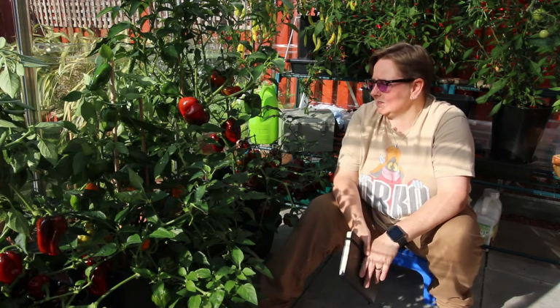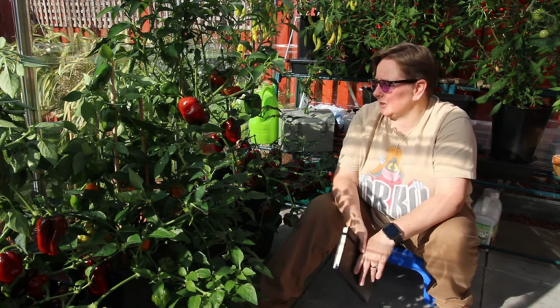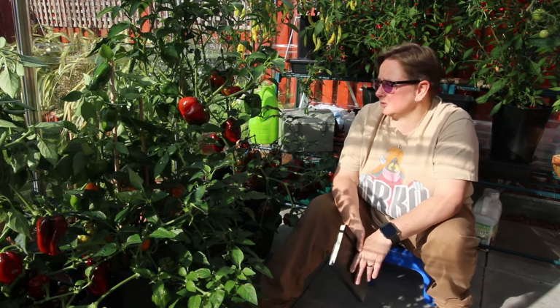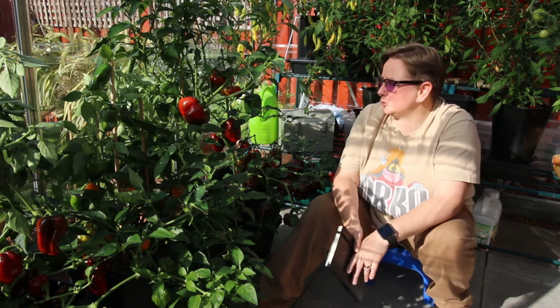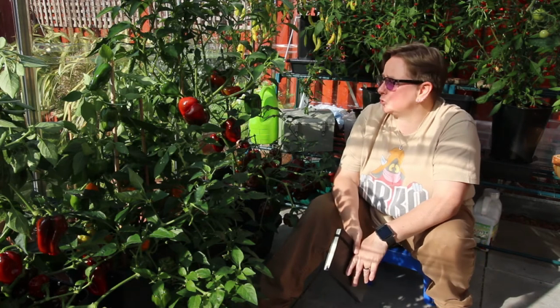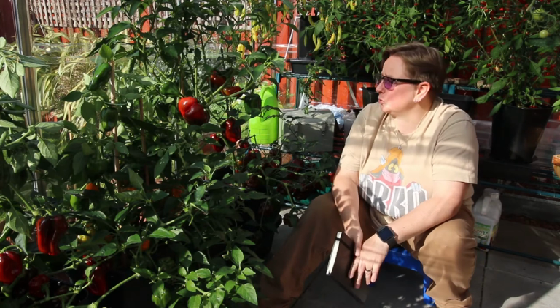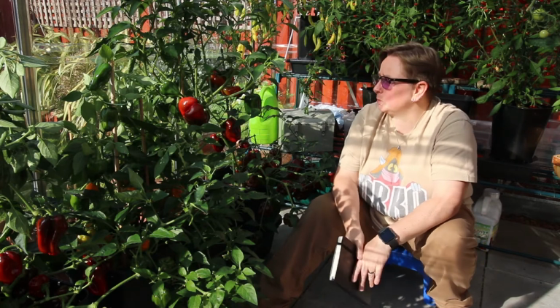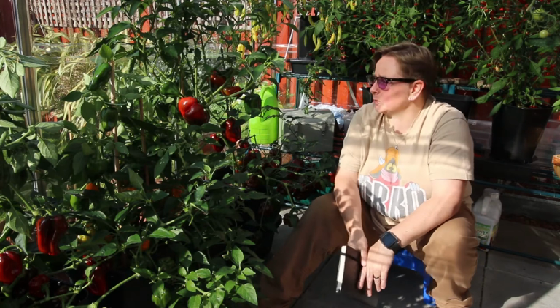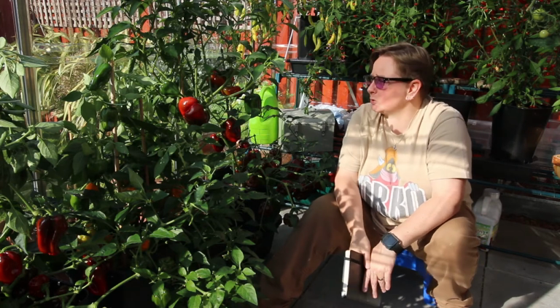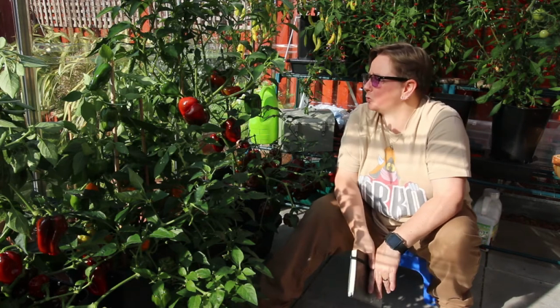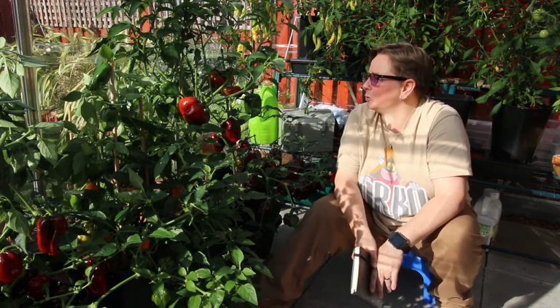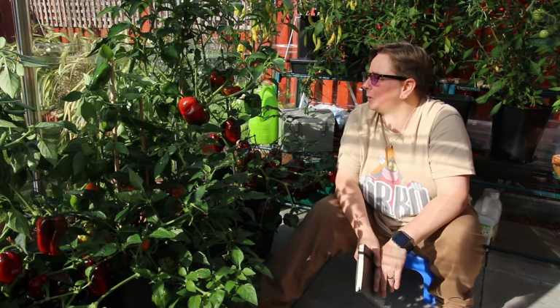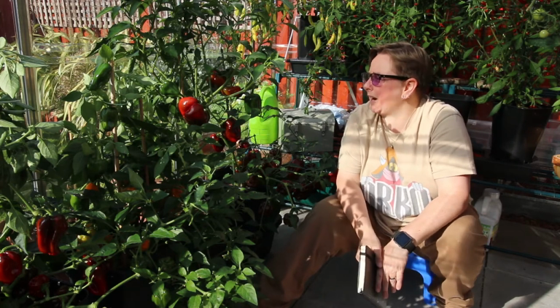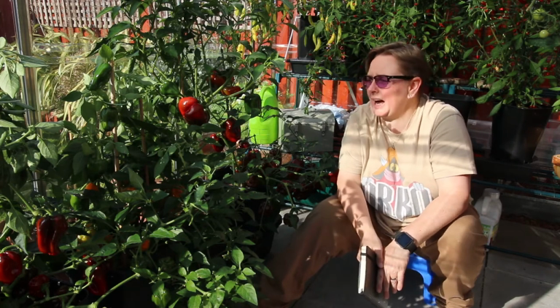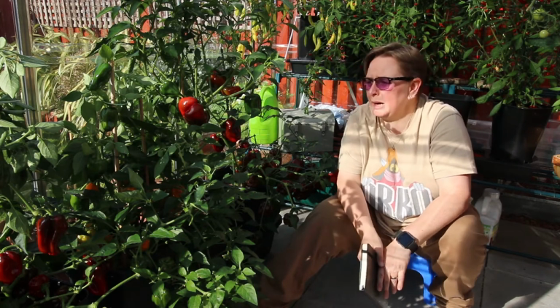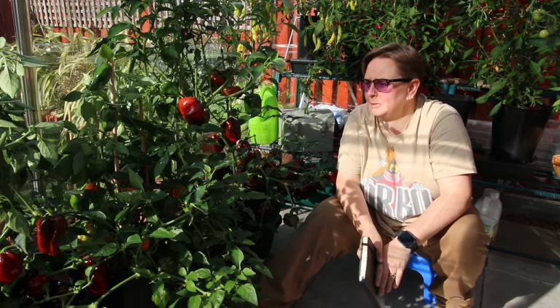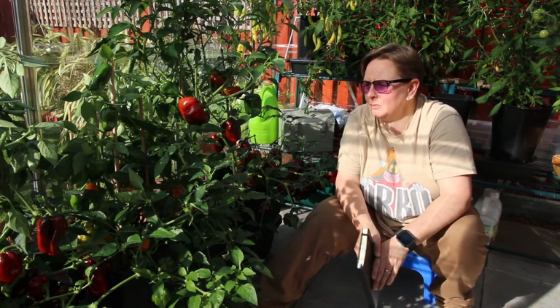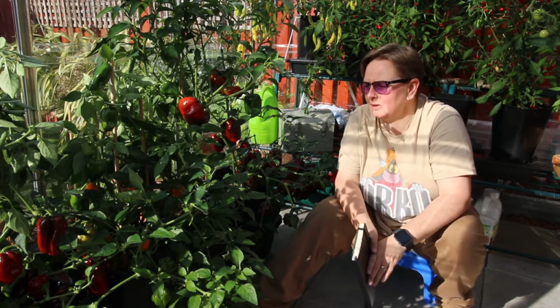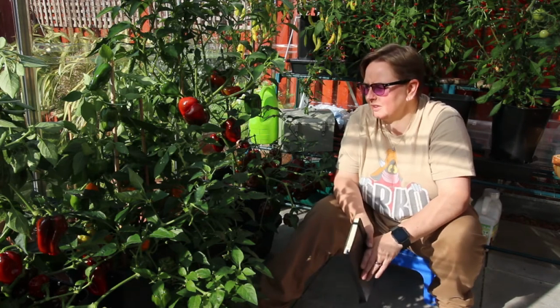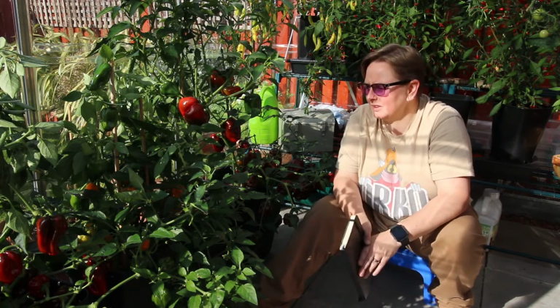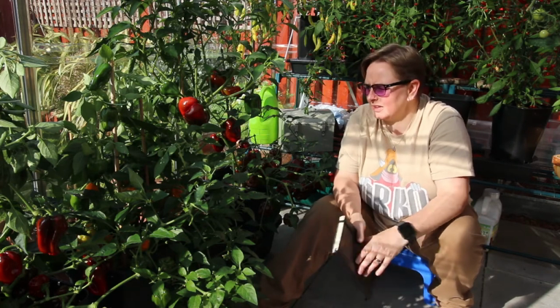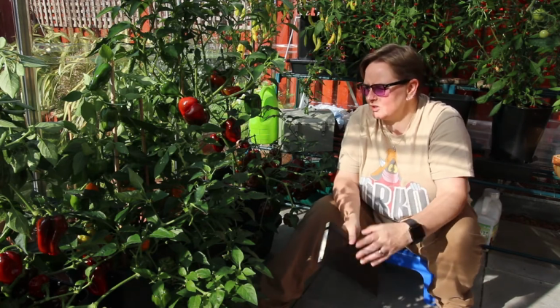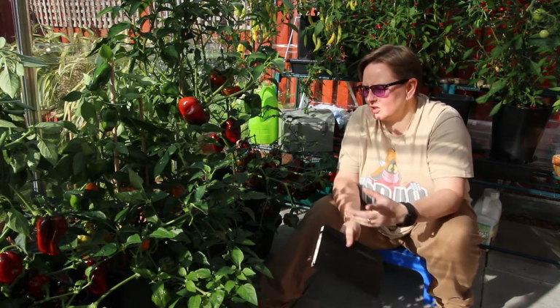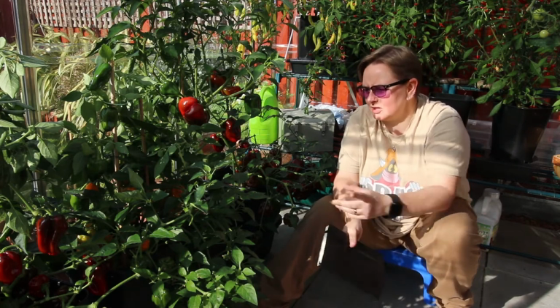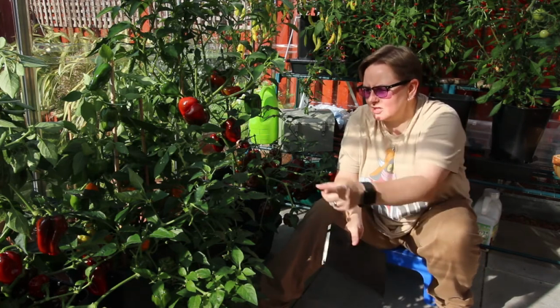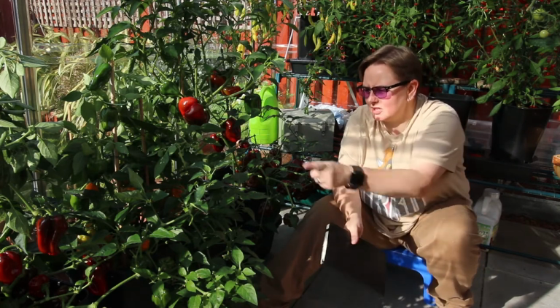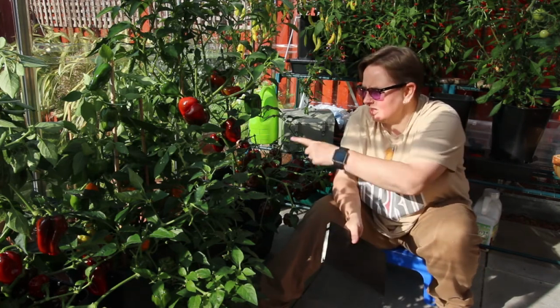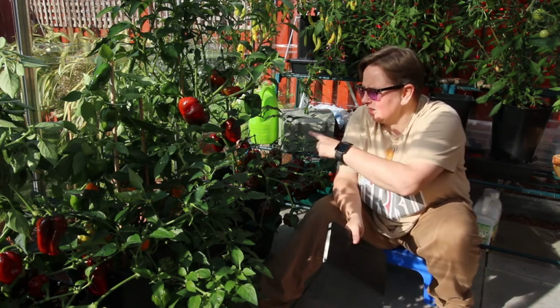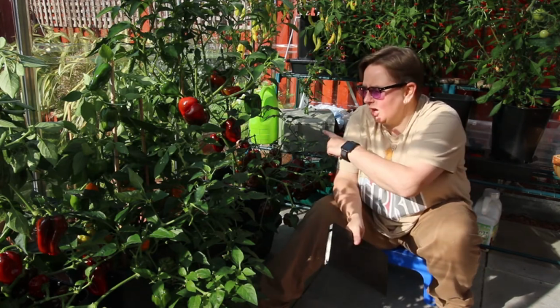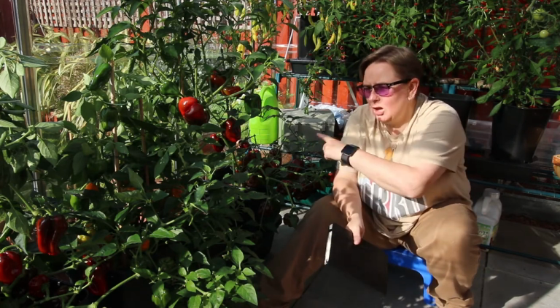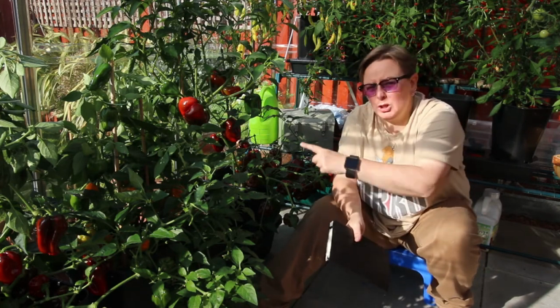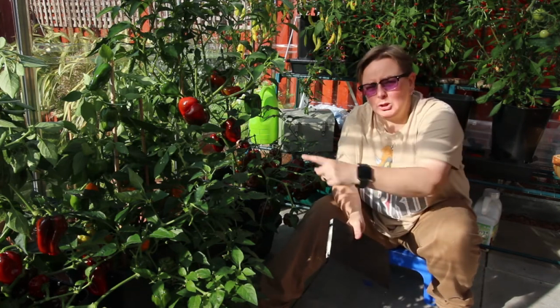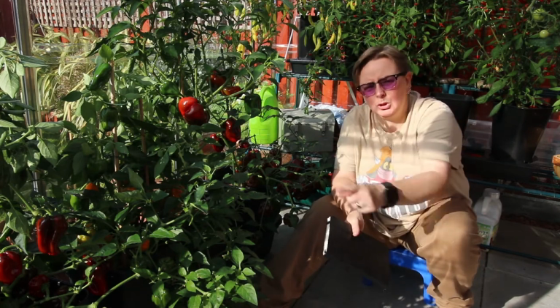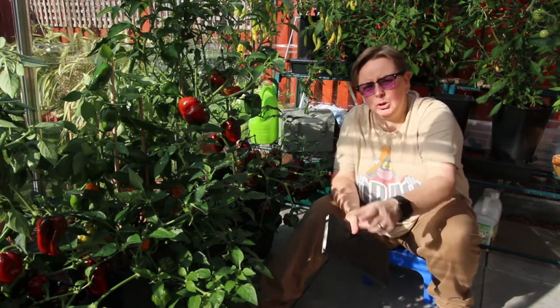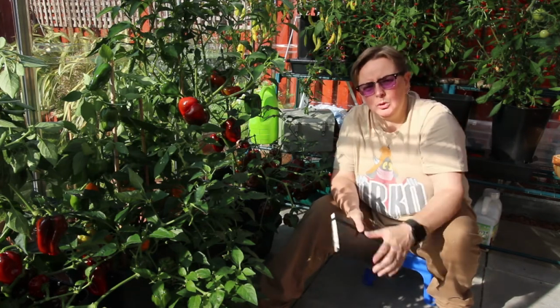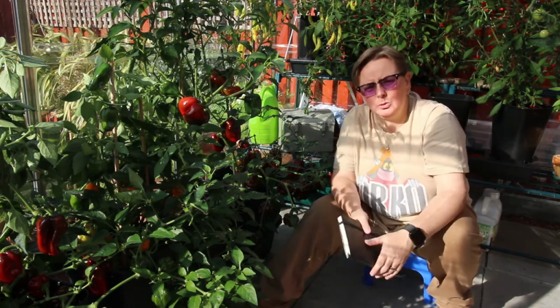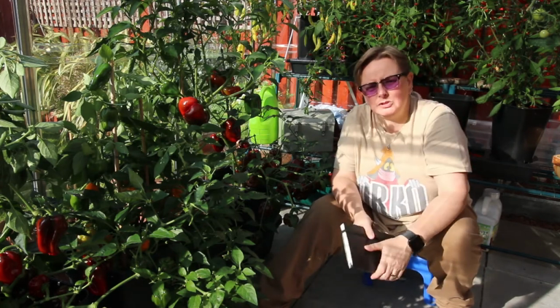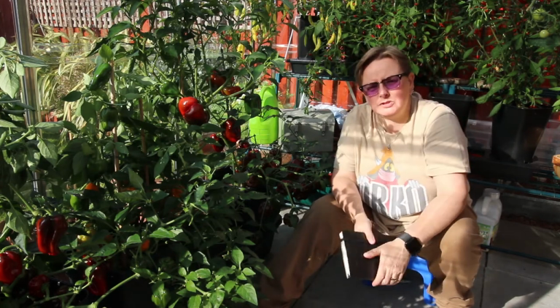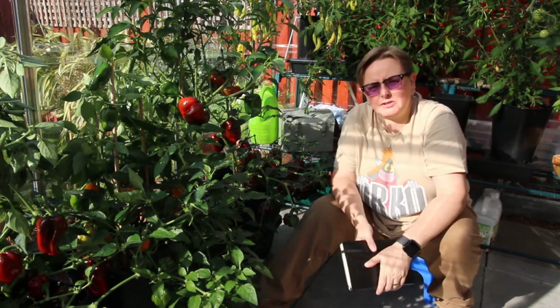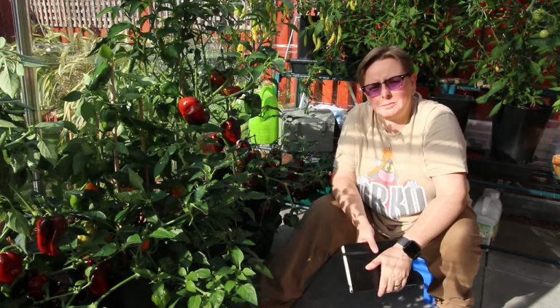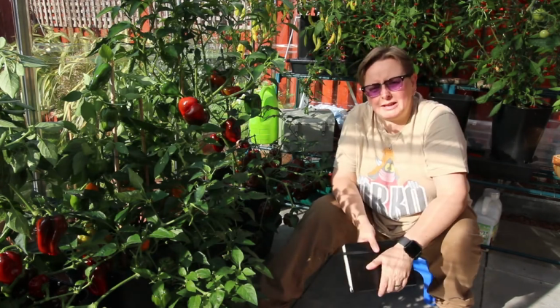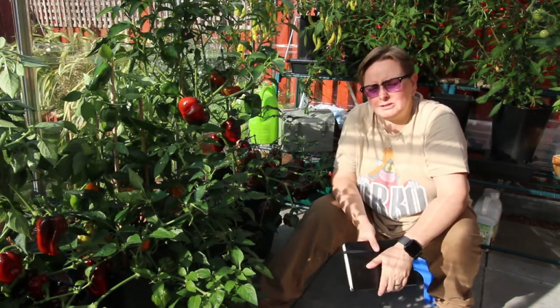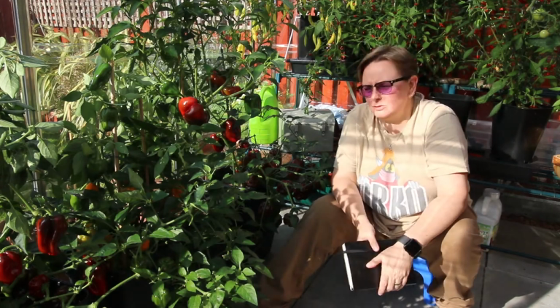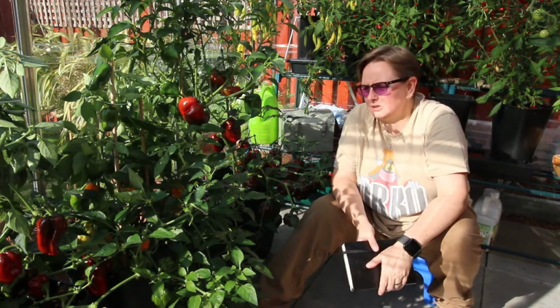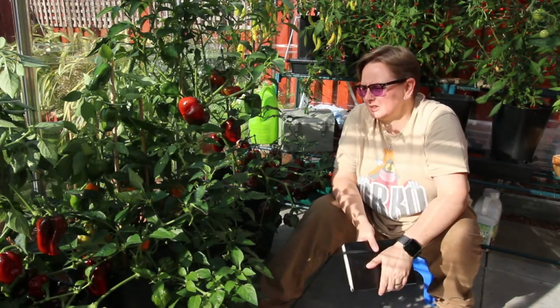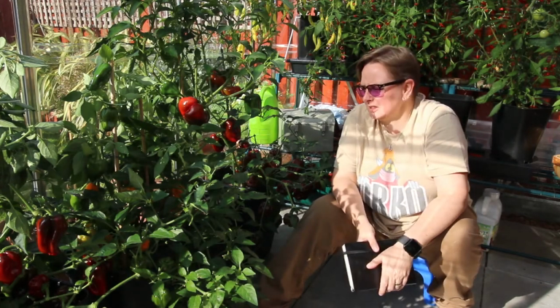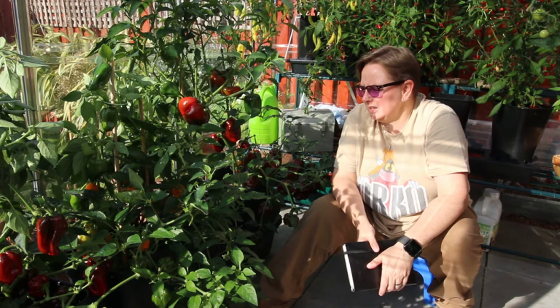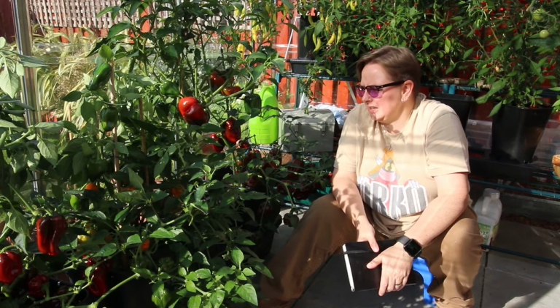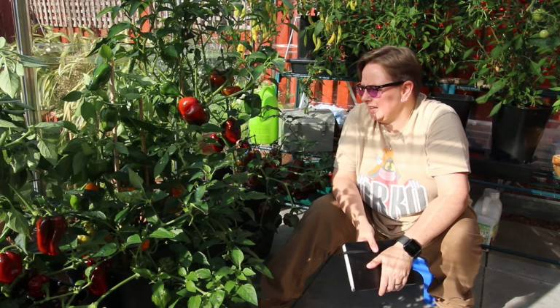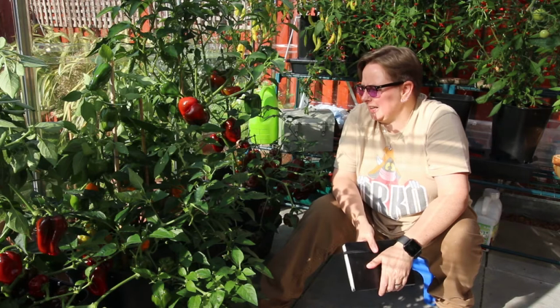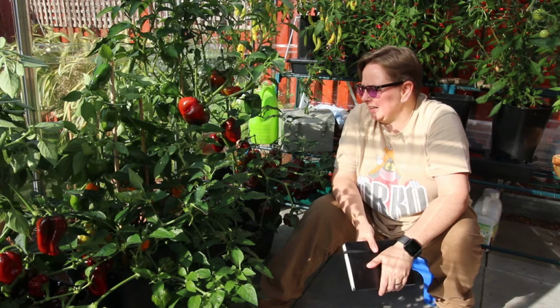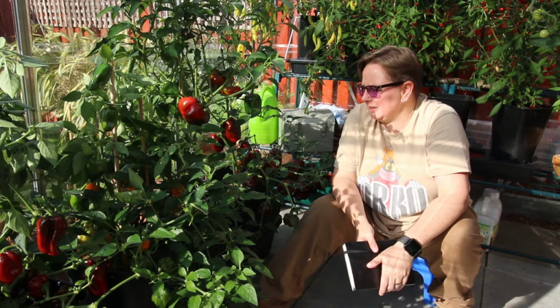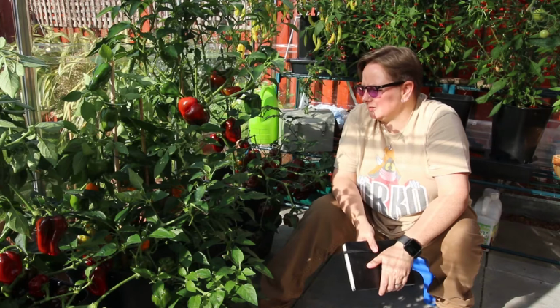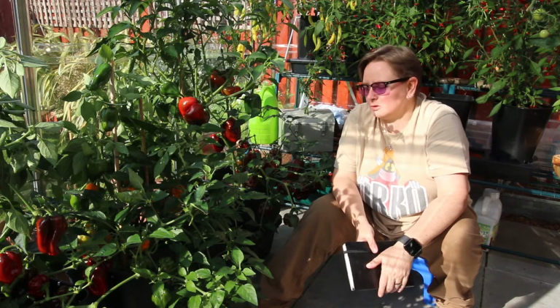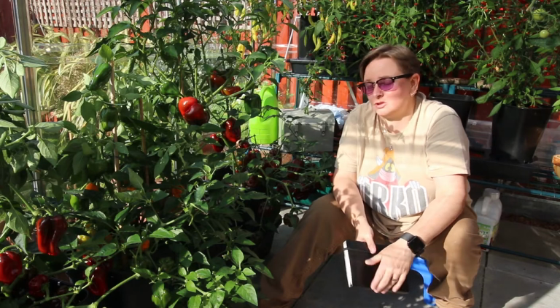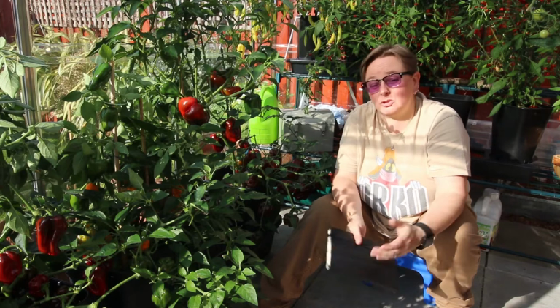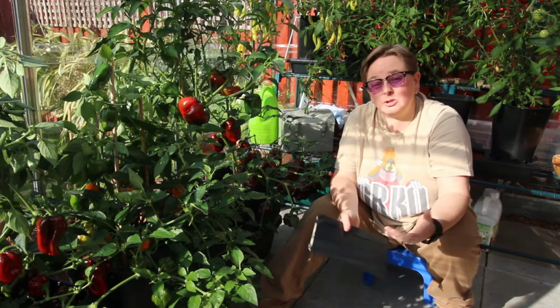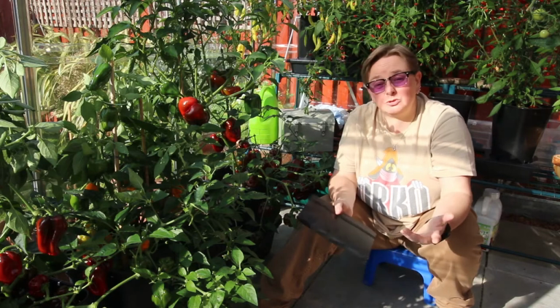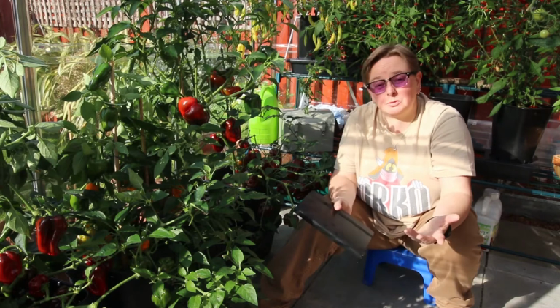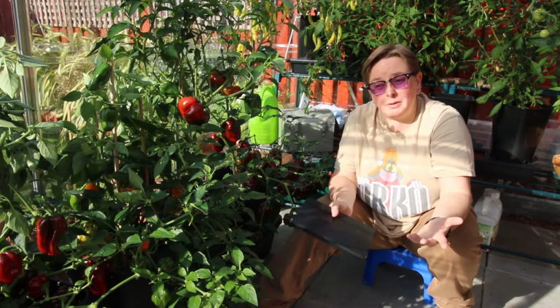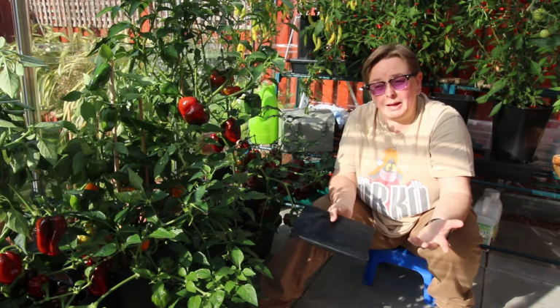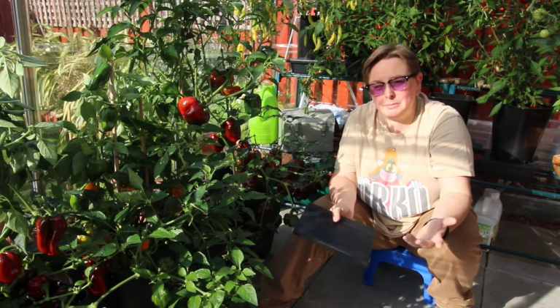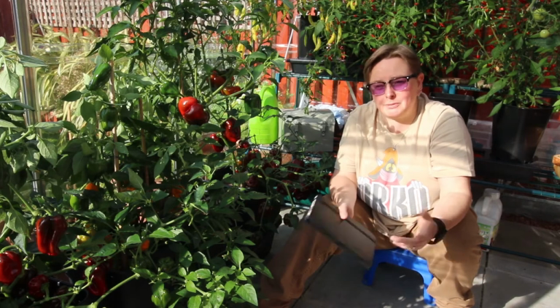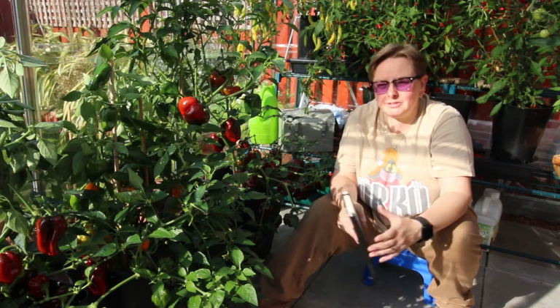And super, super happy with it as you can see. Loads of peppers.